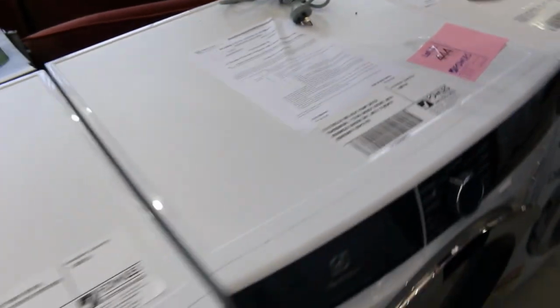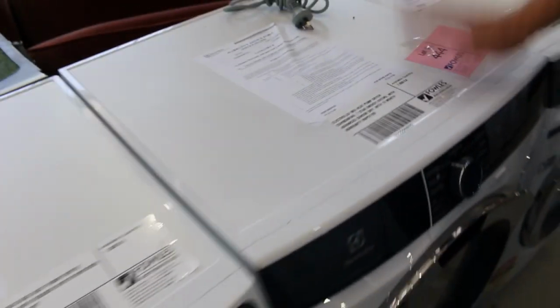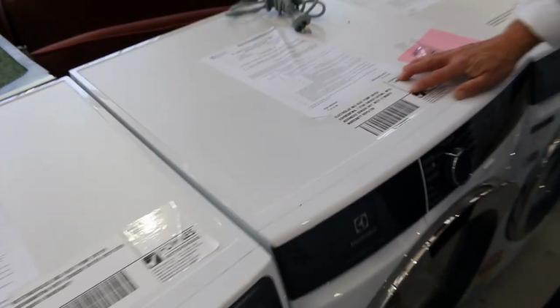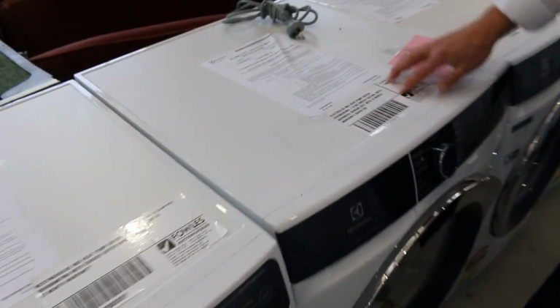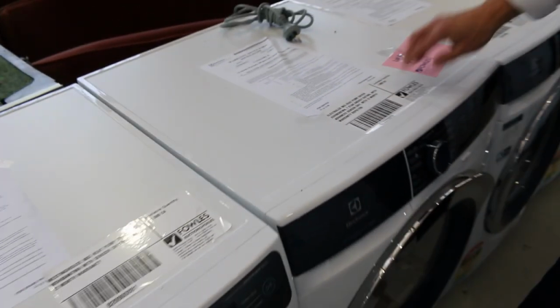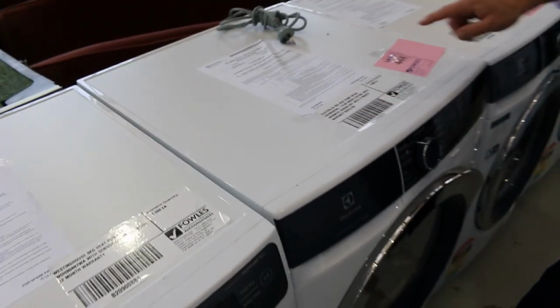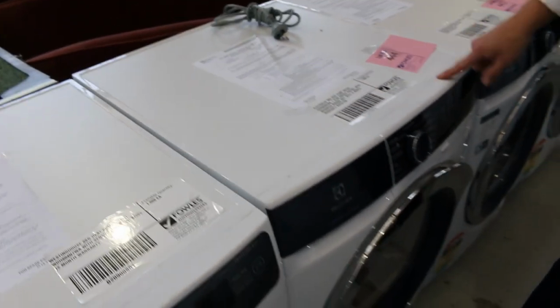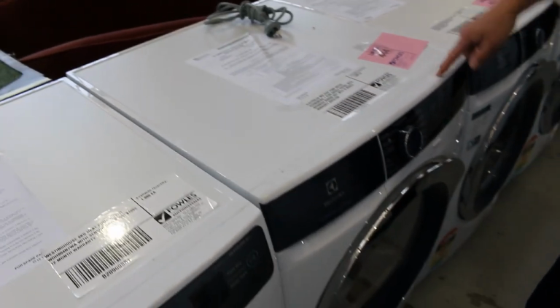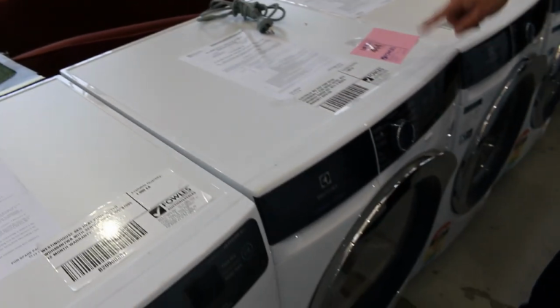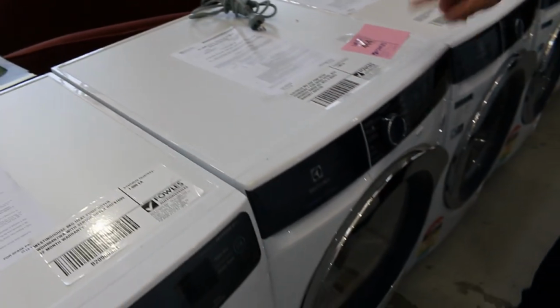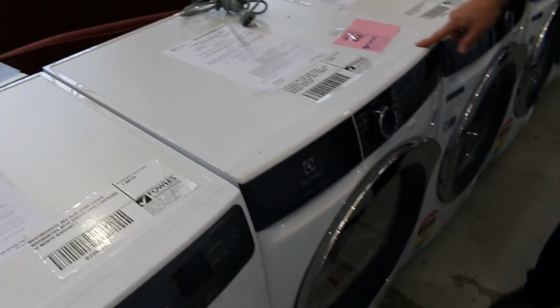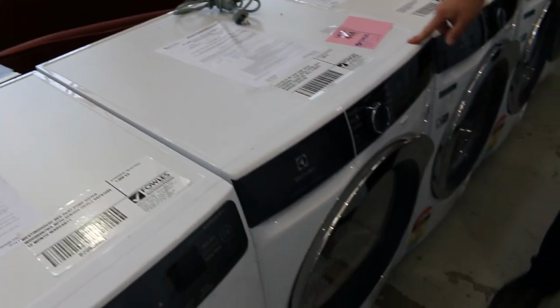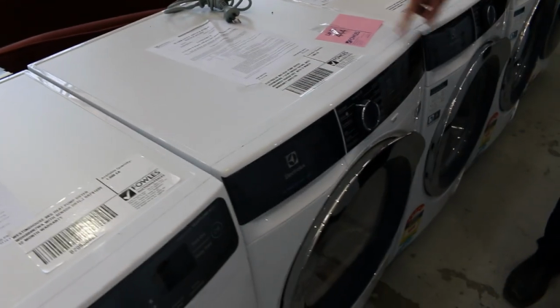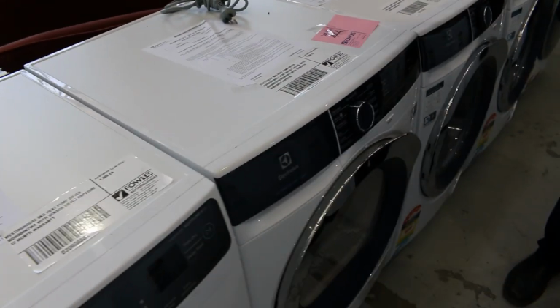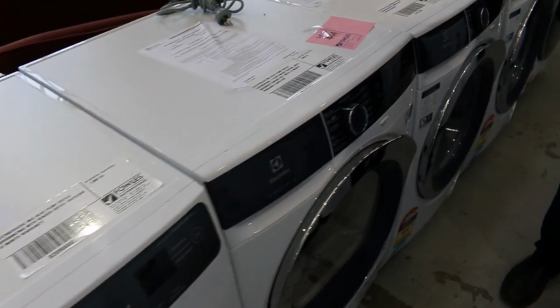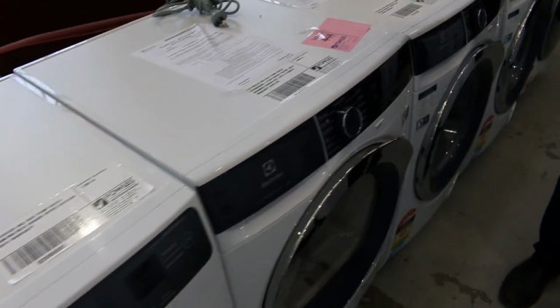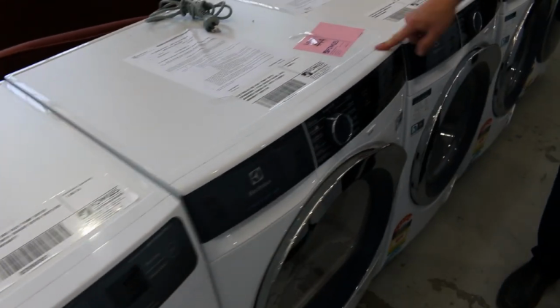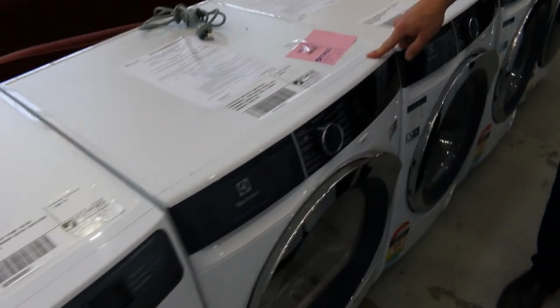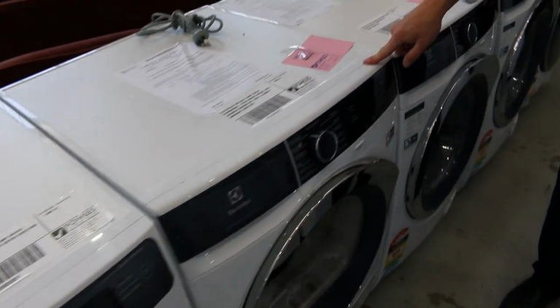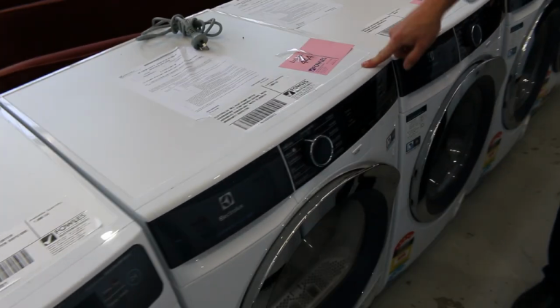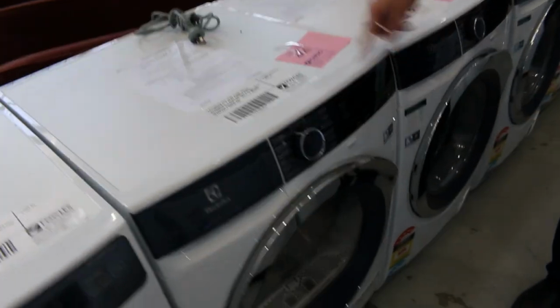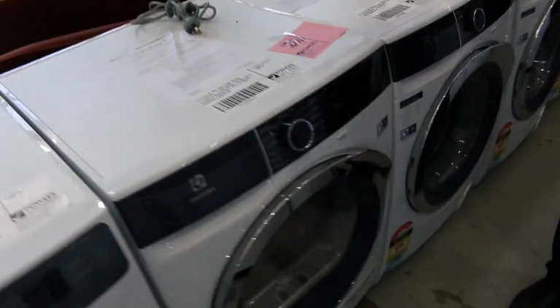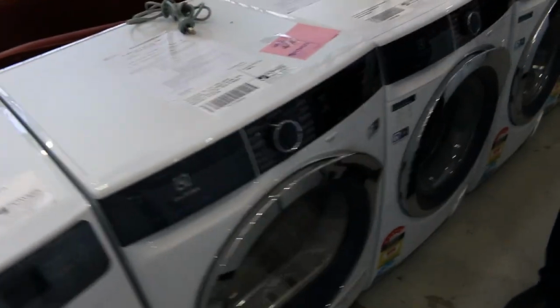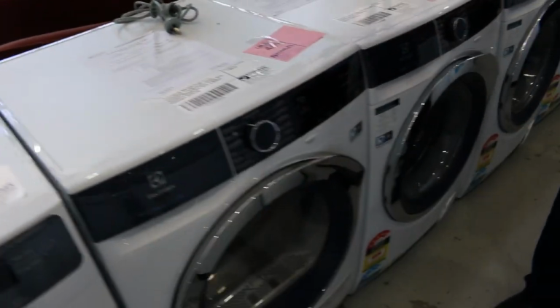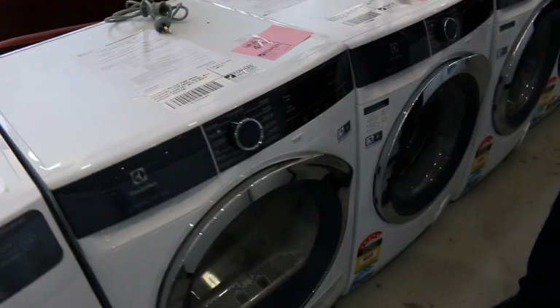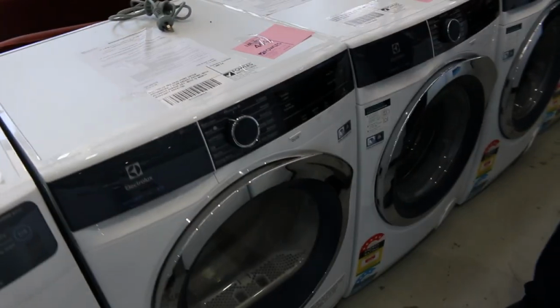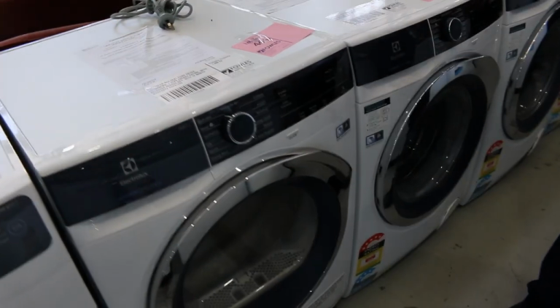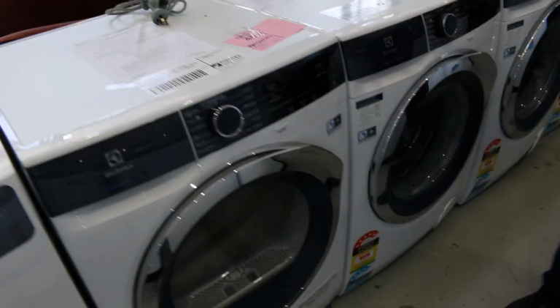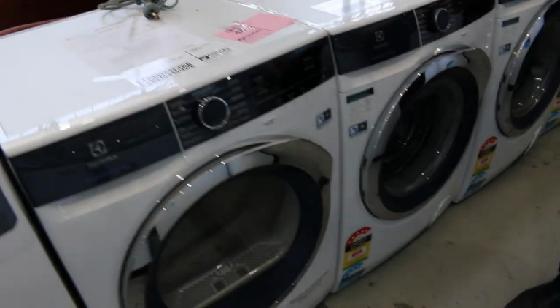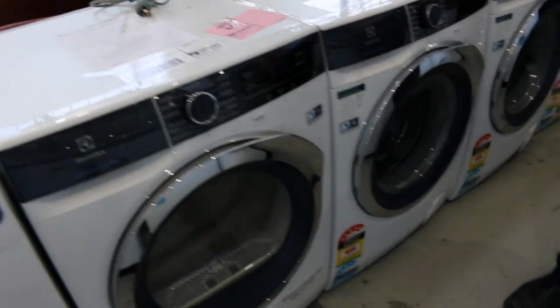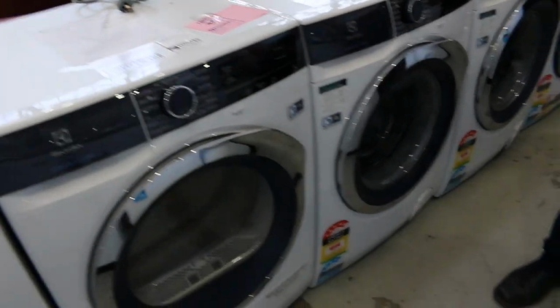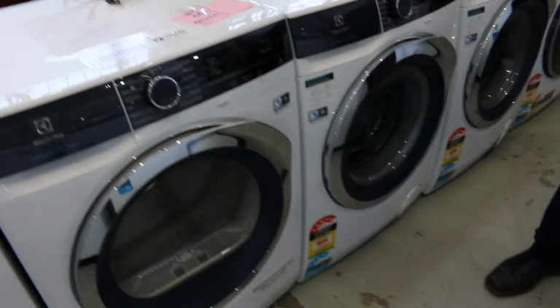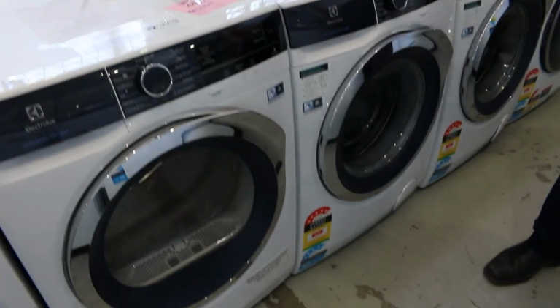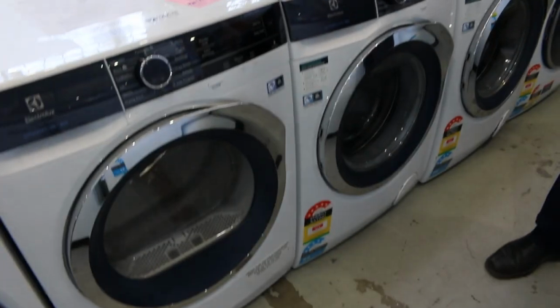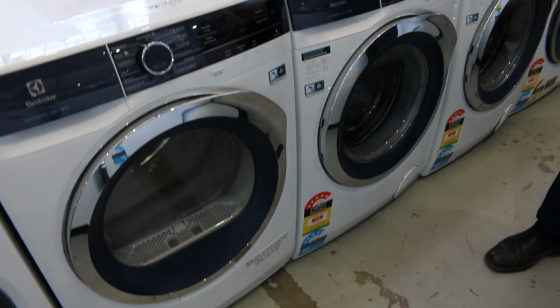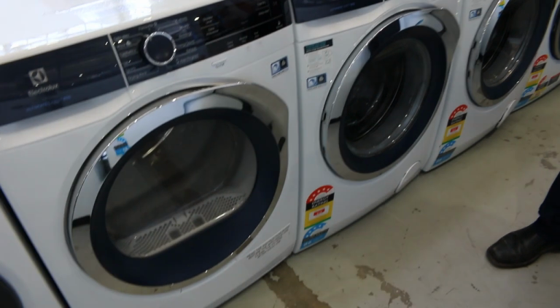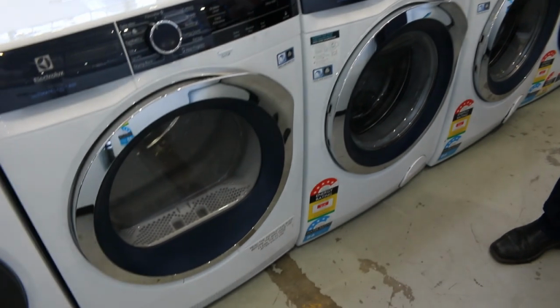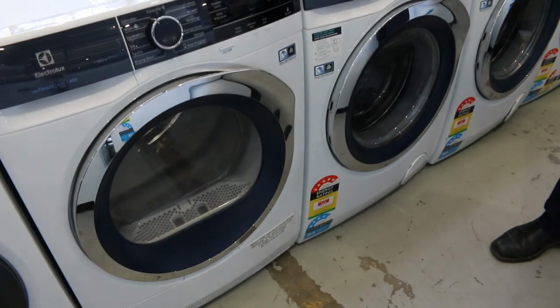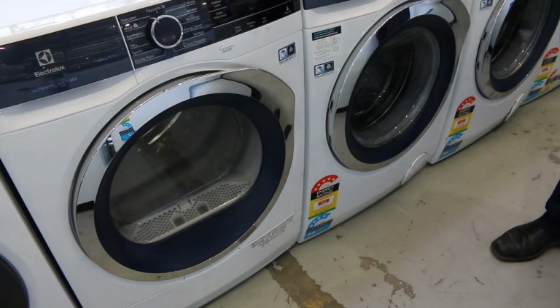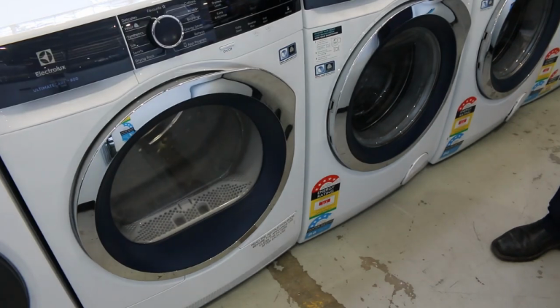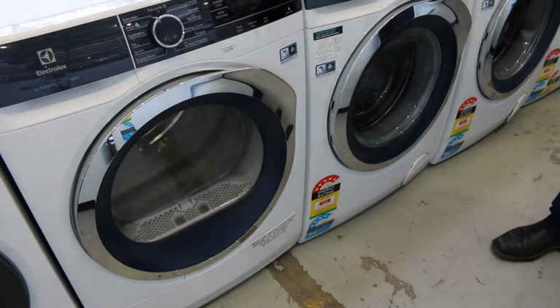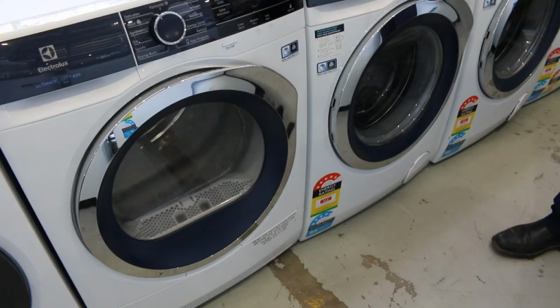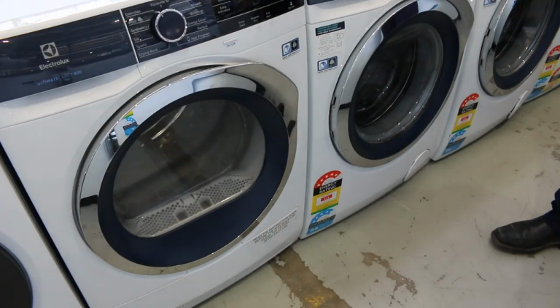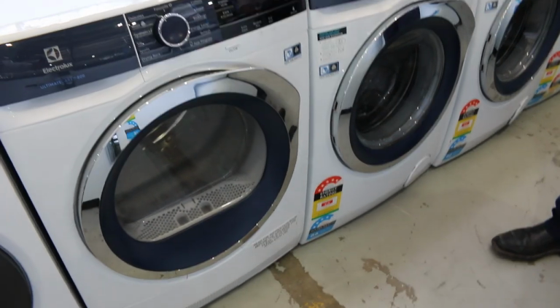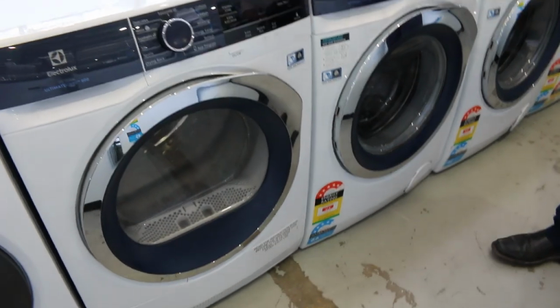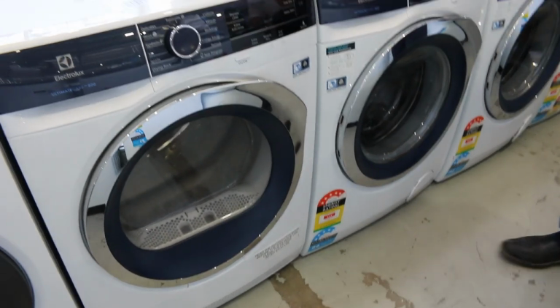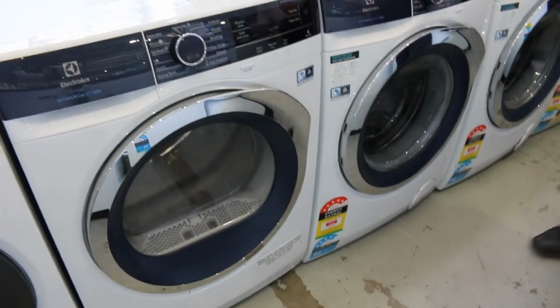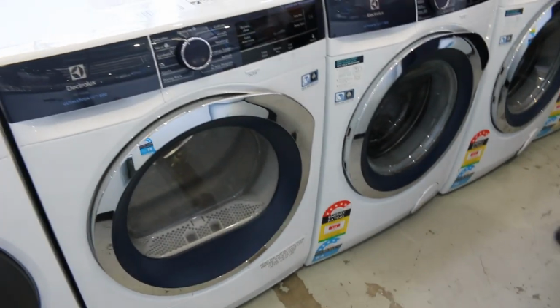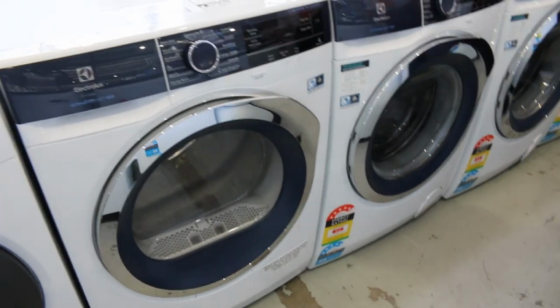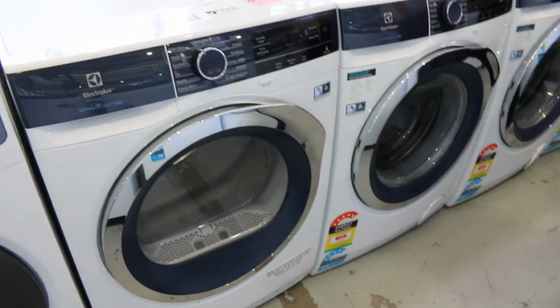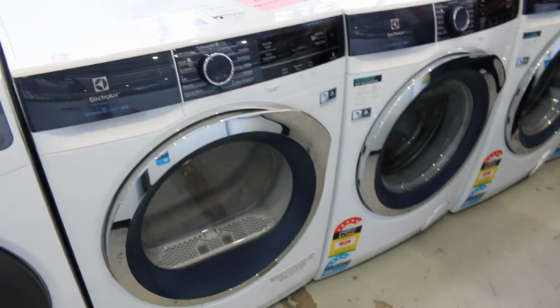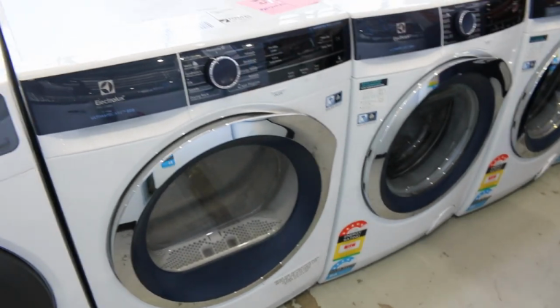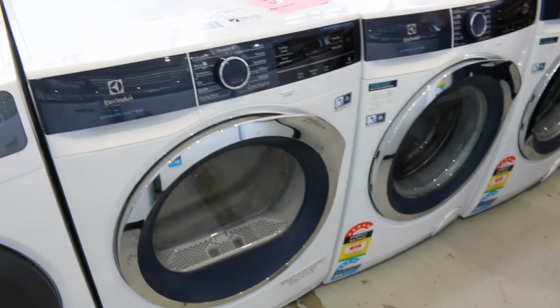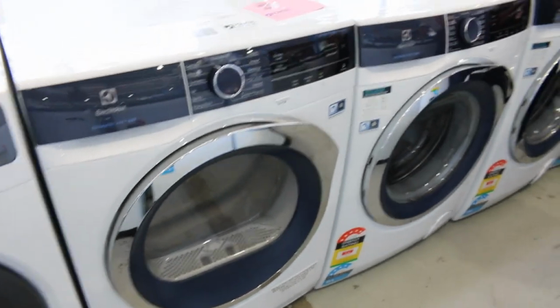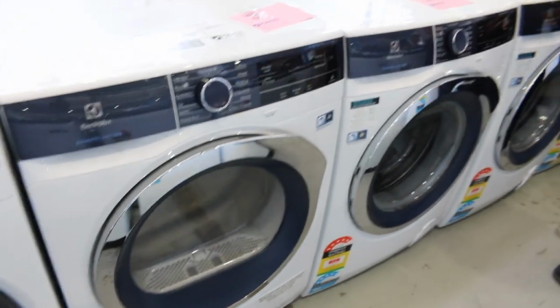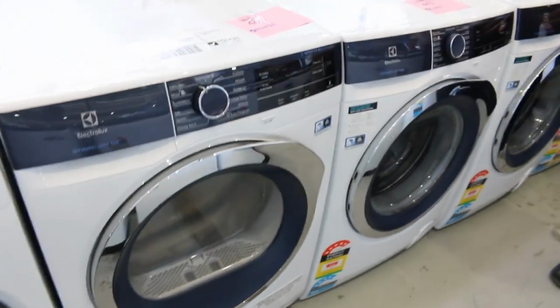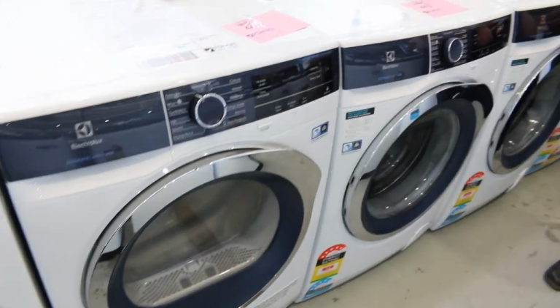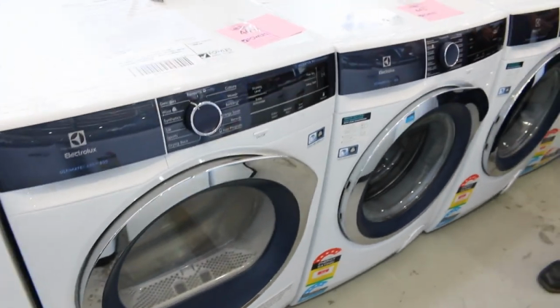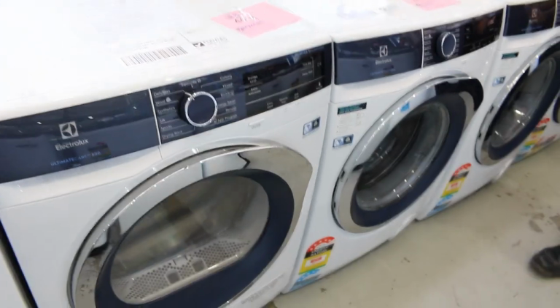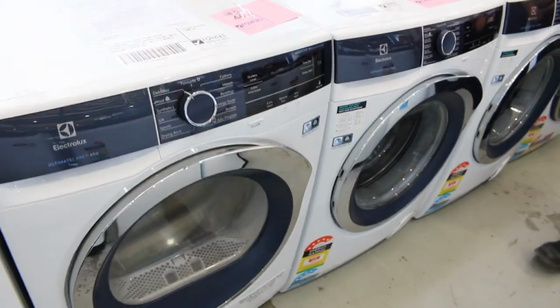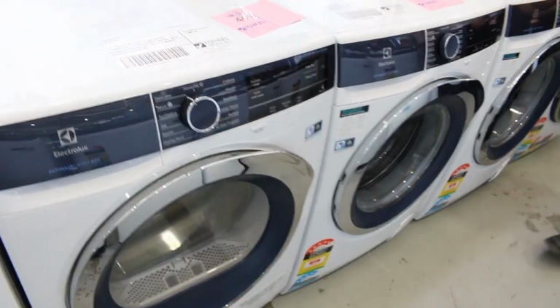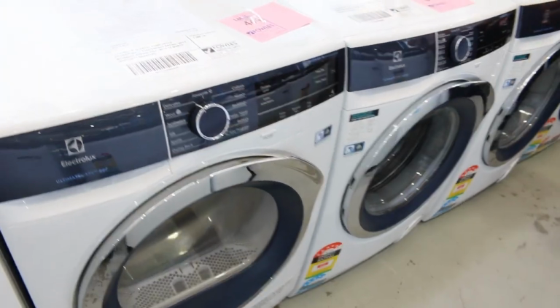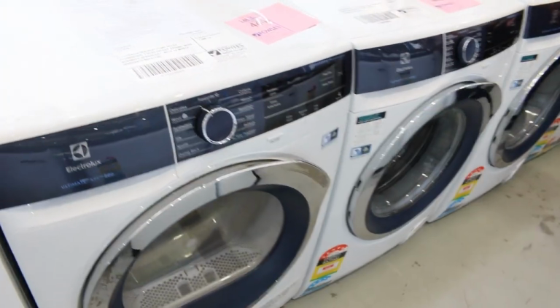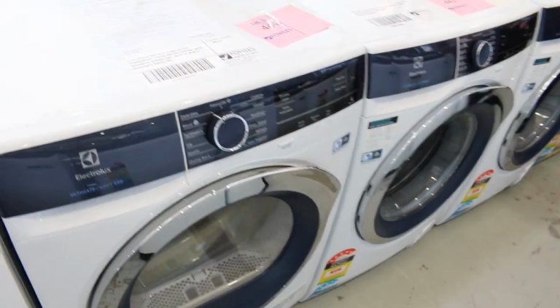That one right there — the nine kilo heat pump dryer — is probably one of the best dryers we've ever had come through the auction. Twelve months warranty of course.